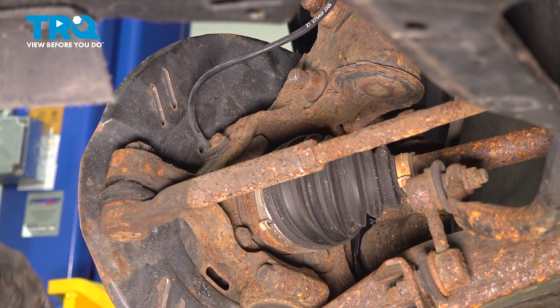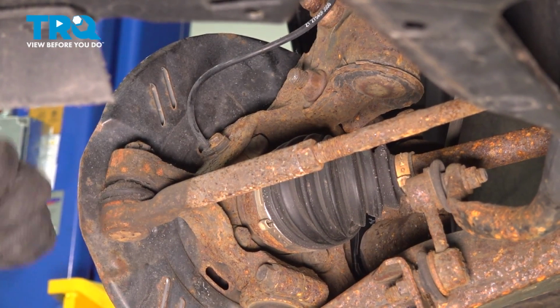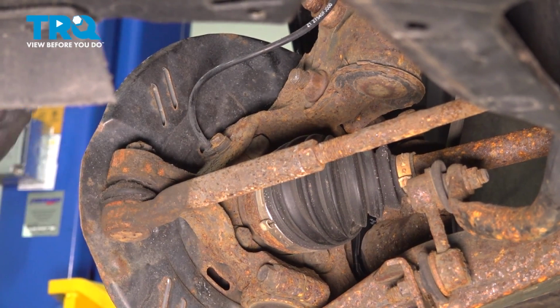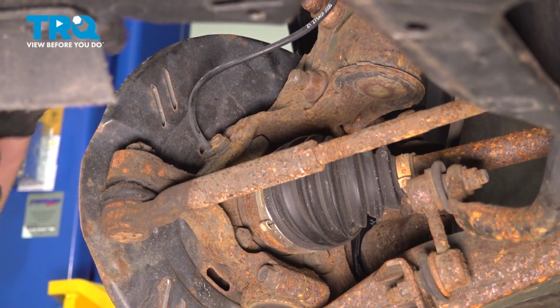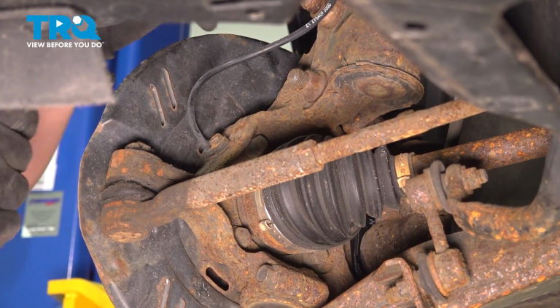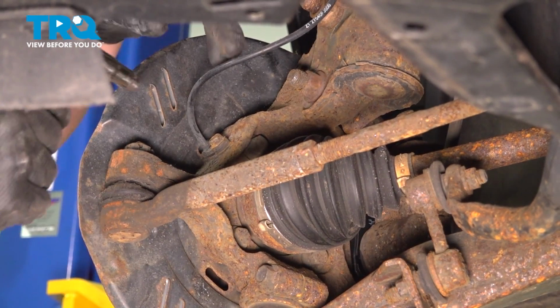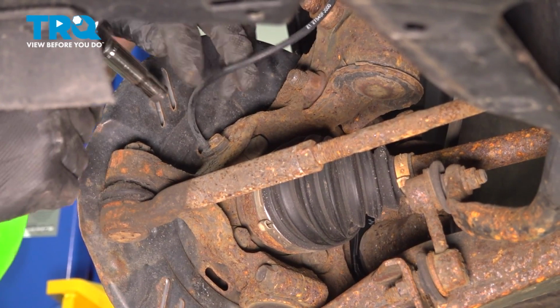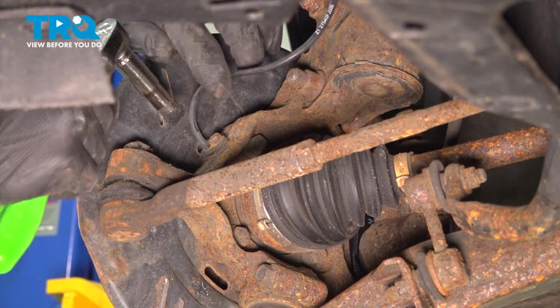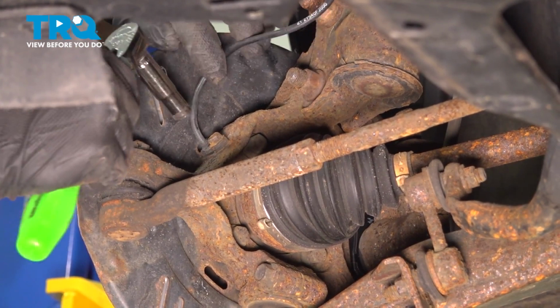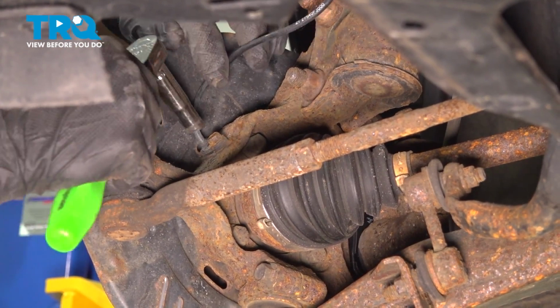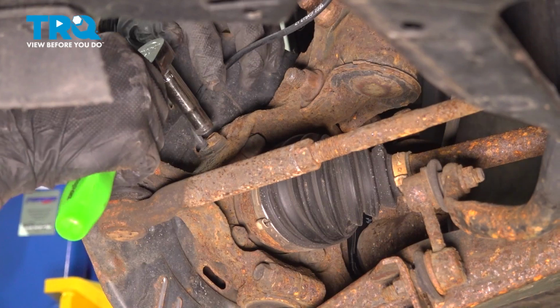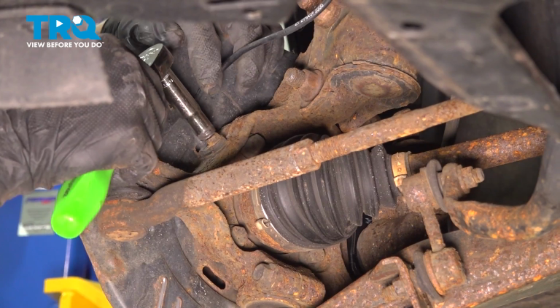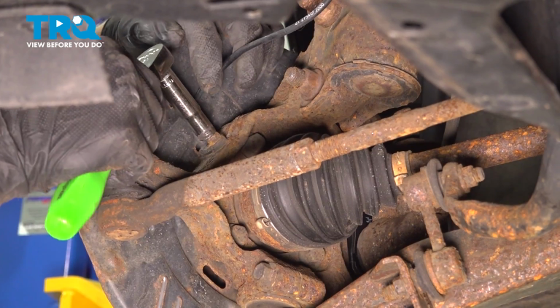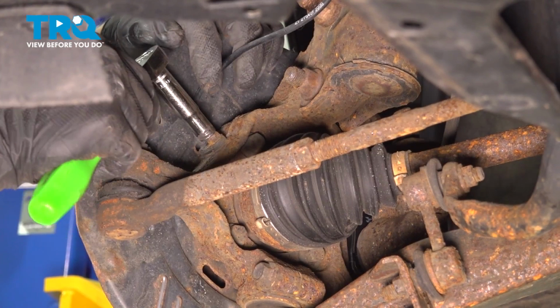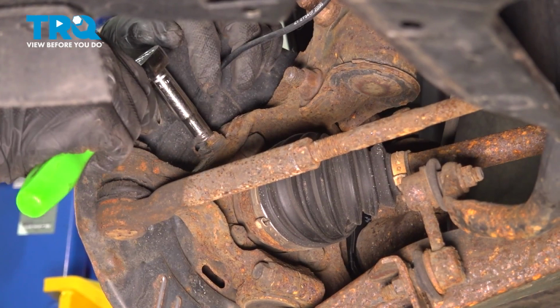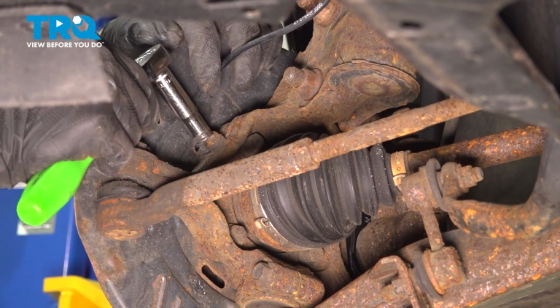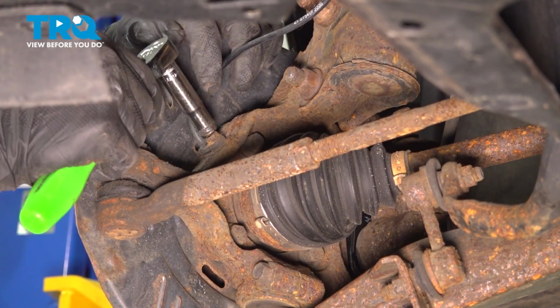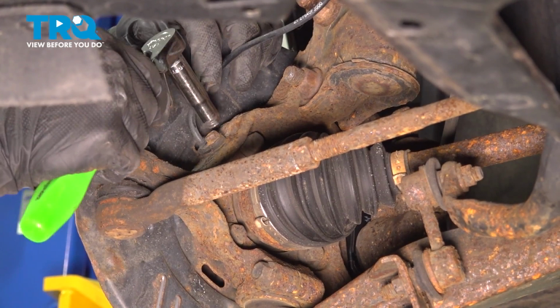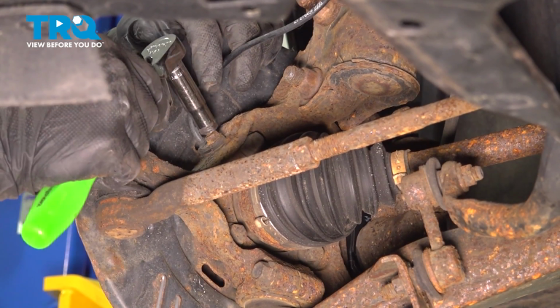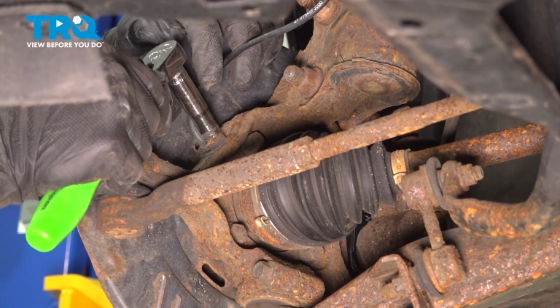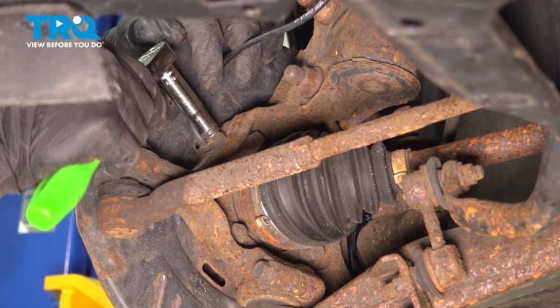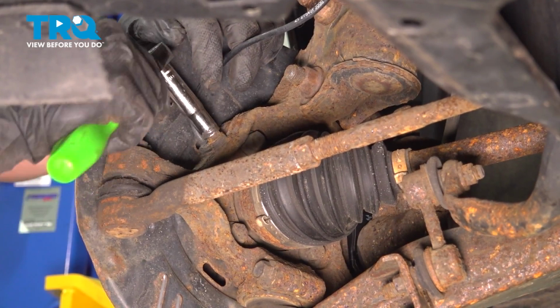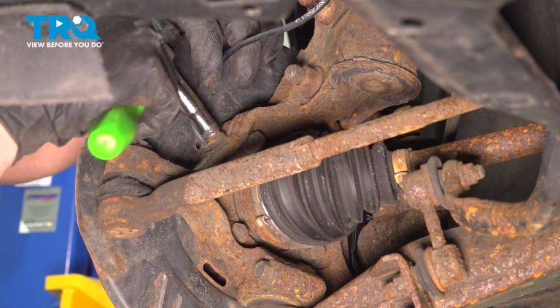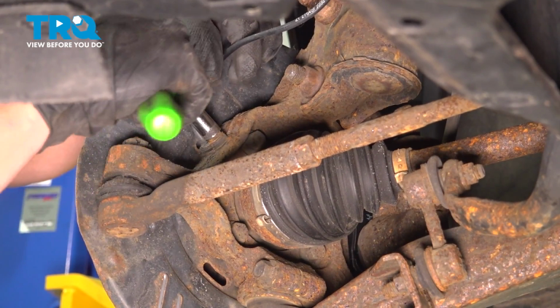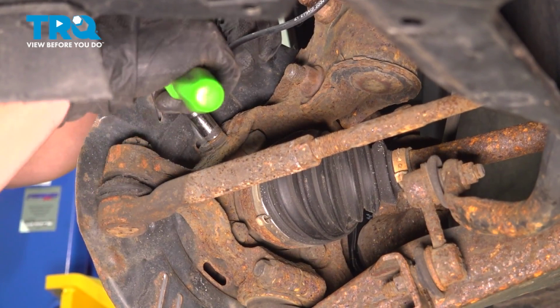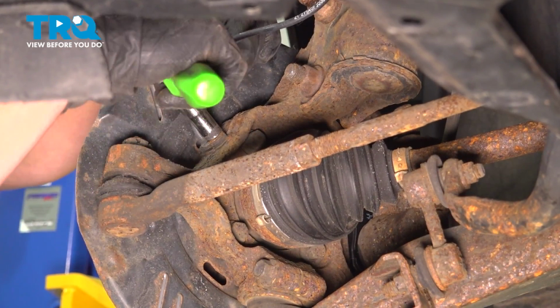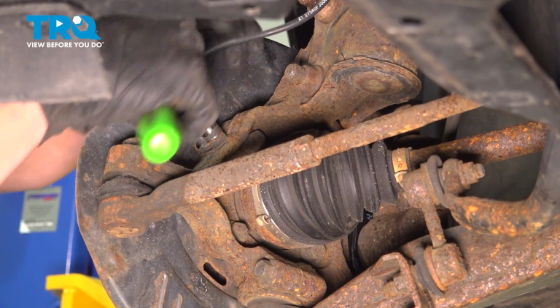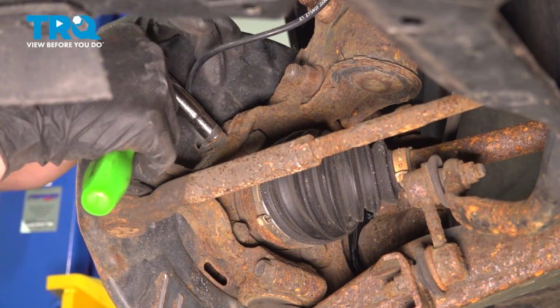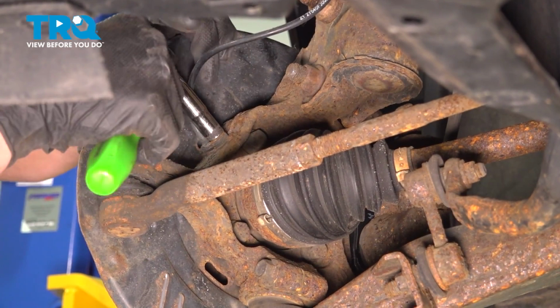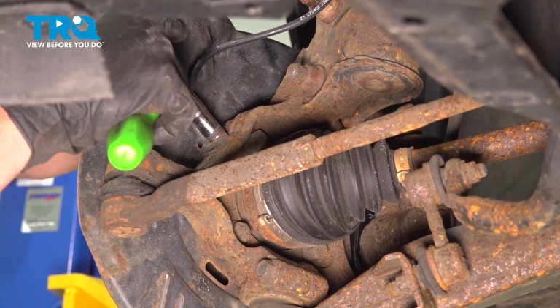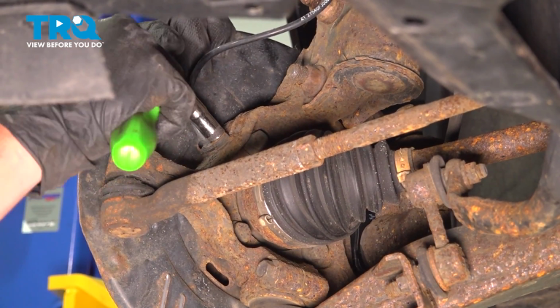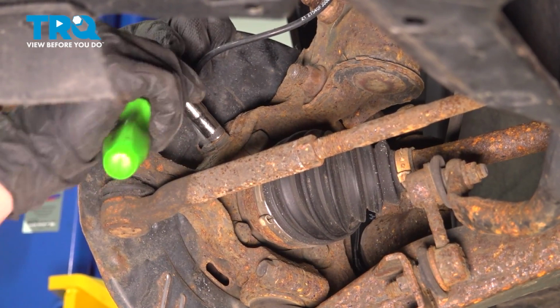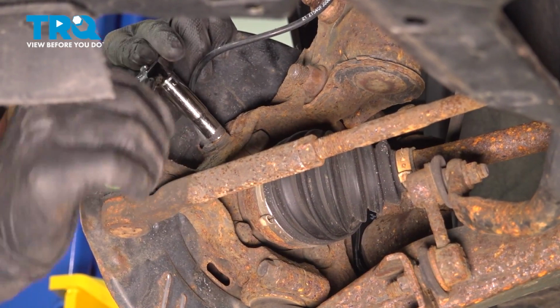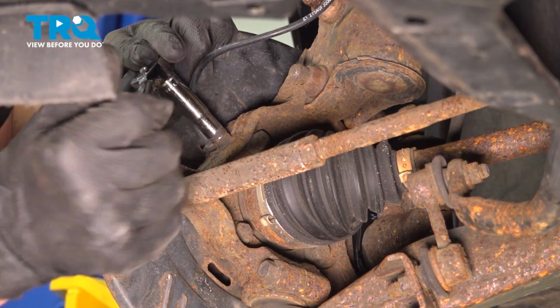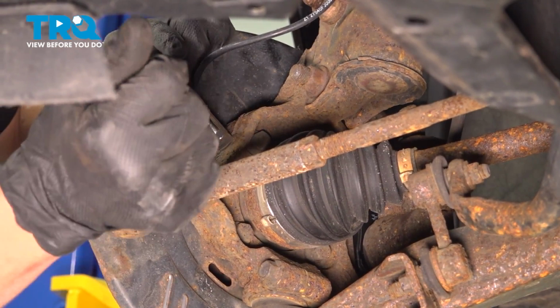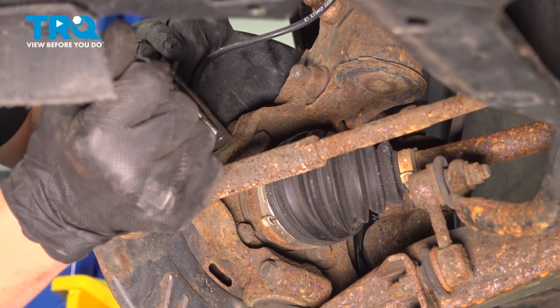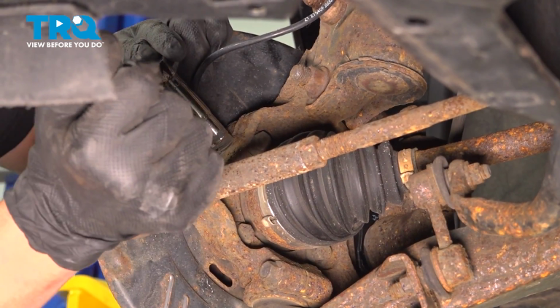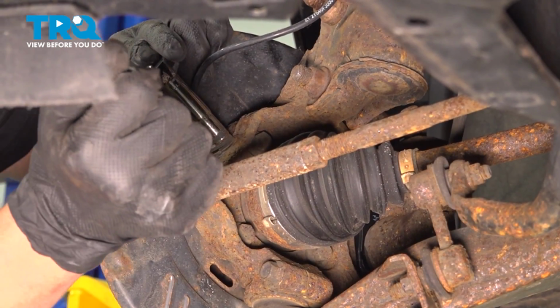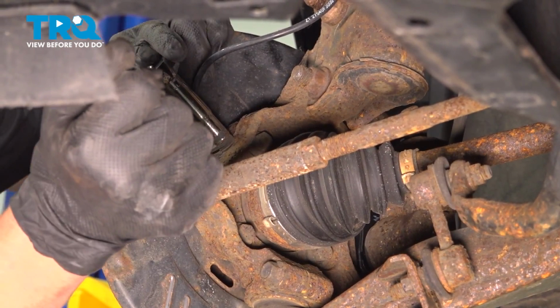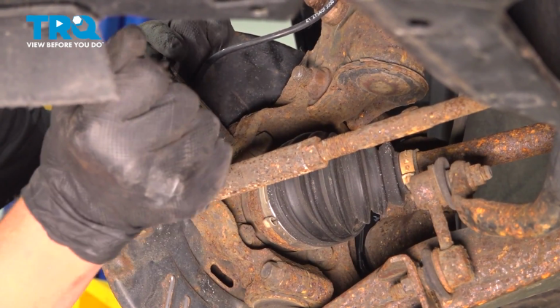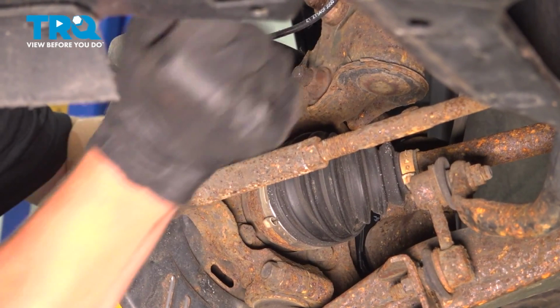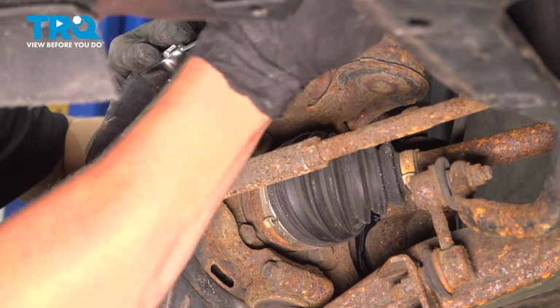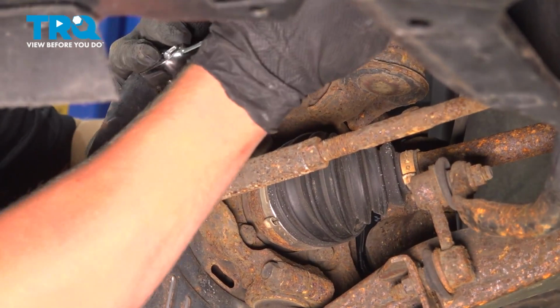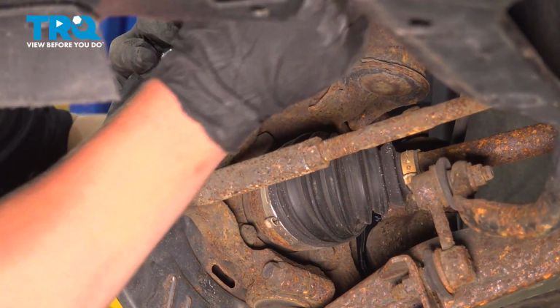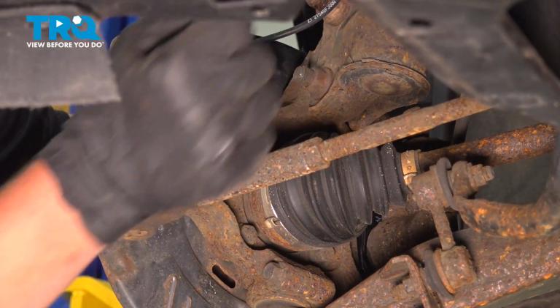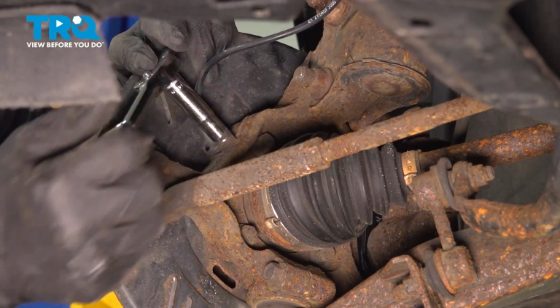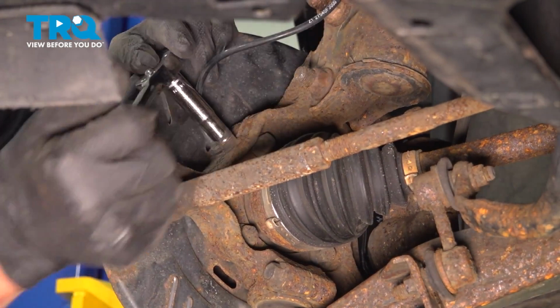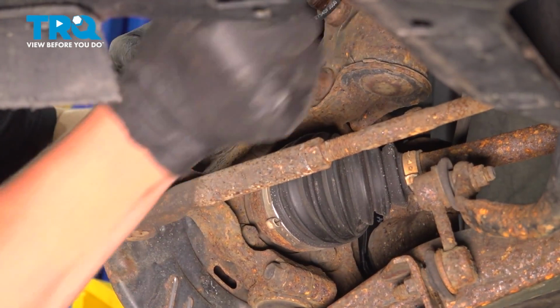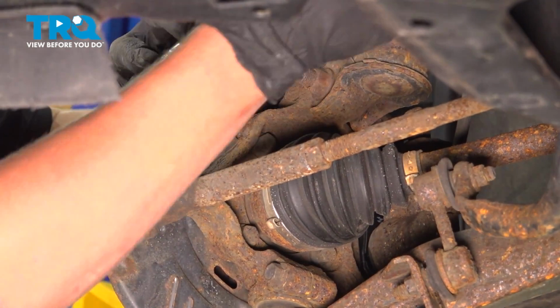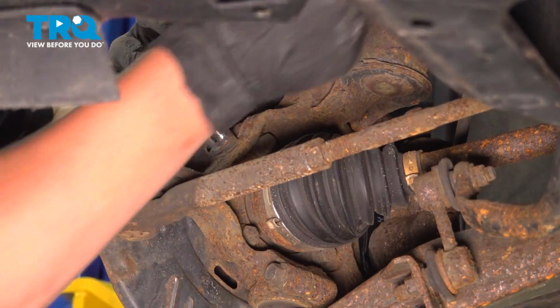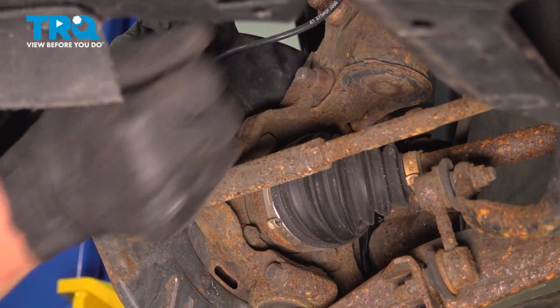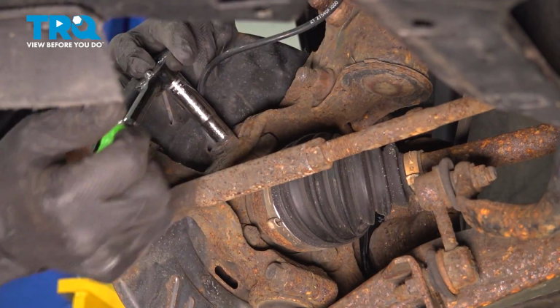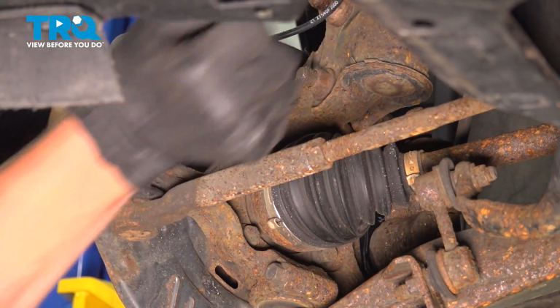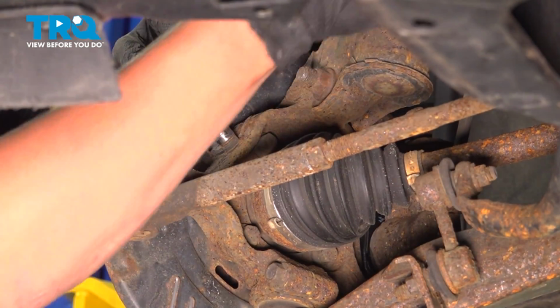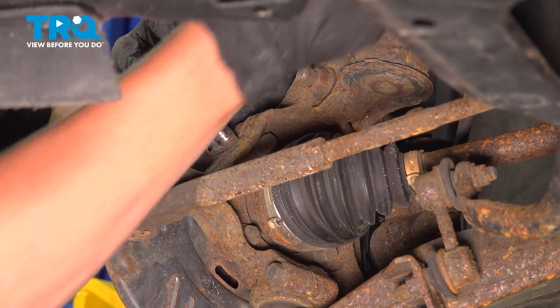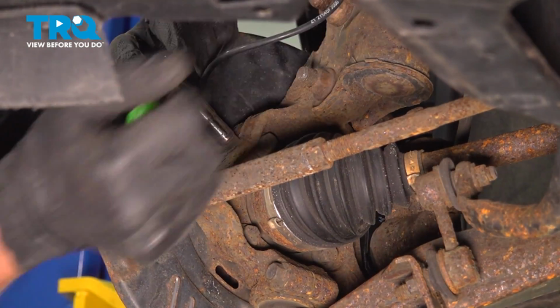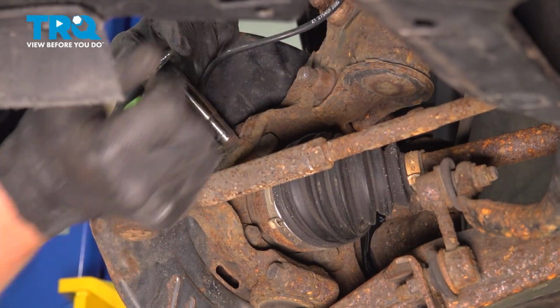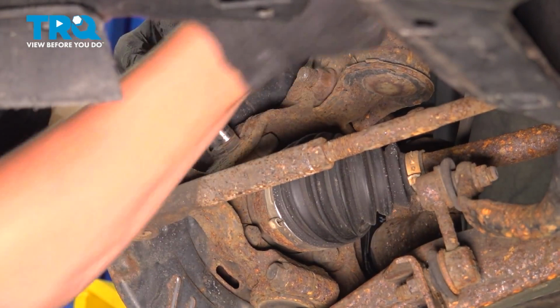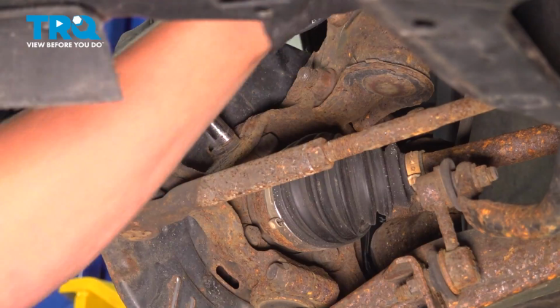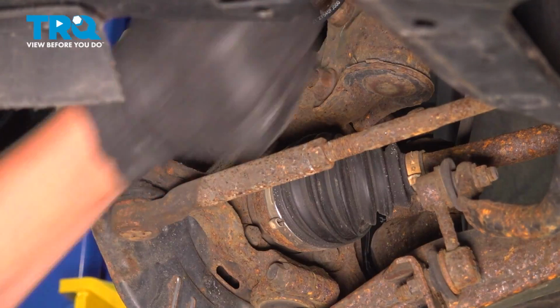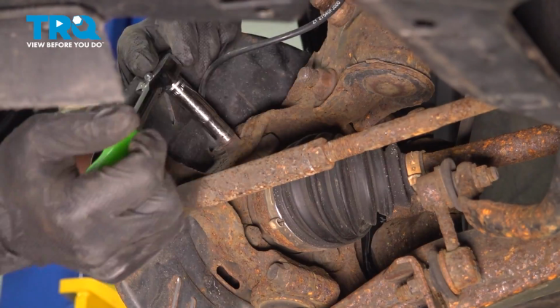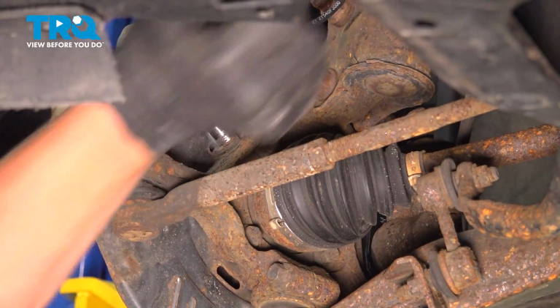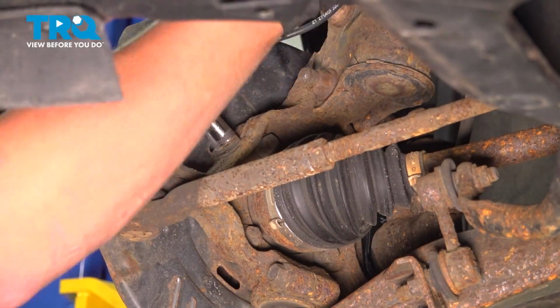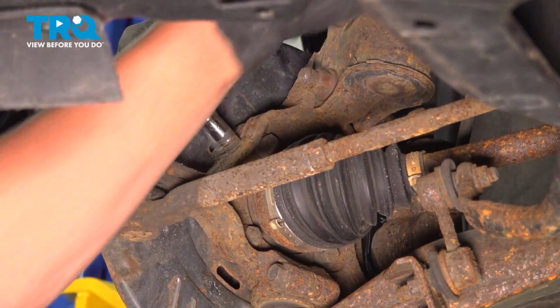There's a 10mm bolt. Go ahead and loosen that and take it out.